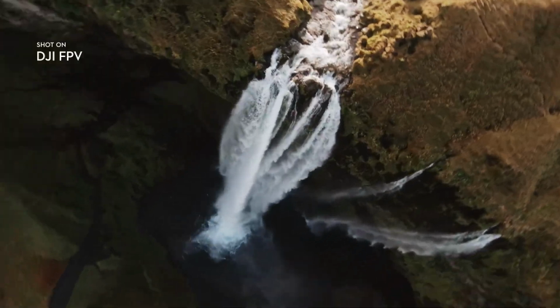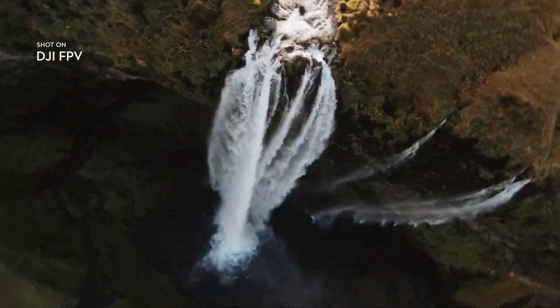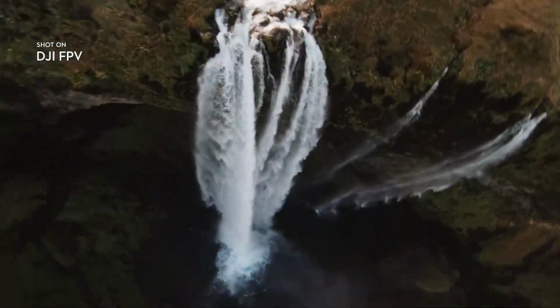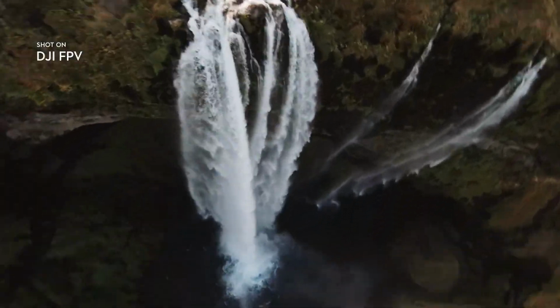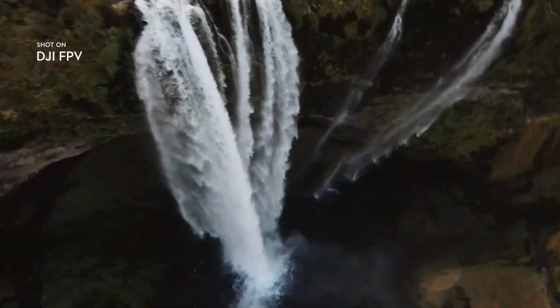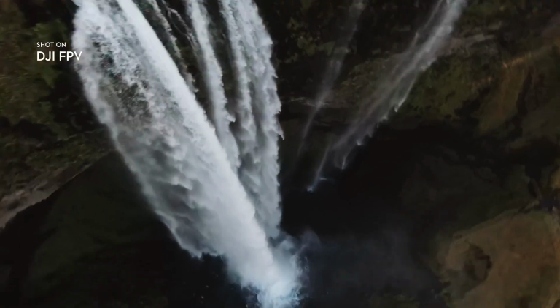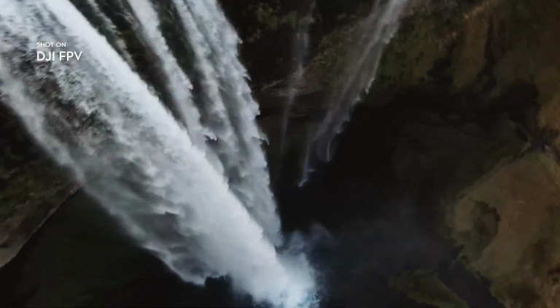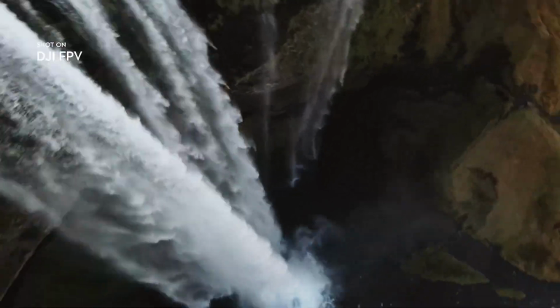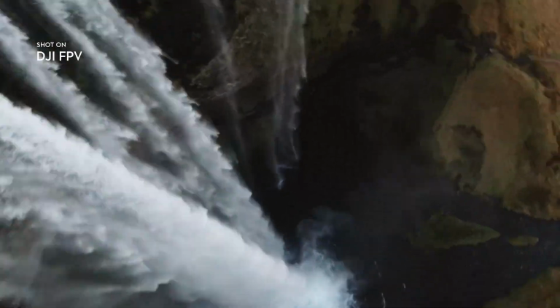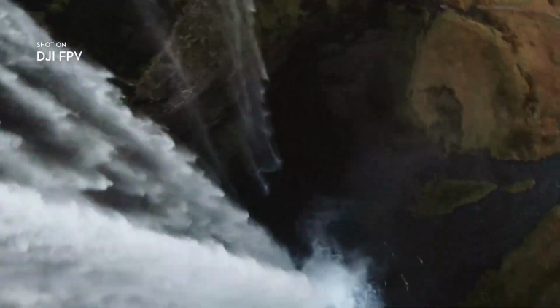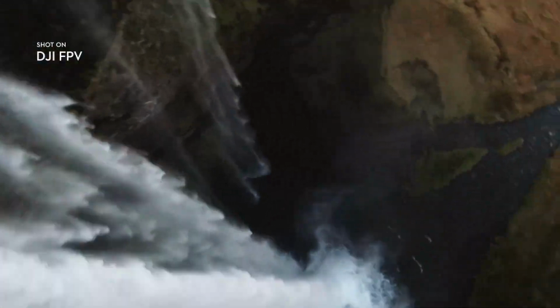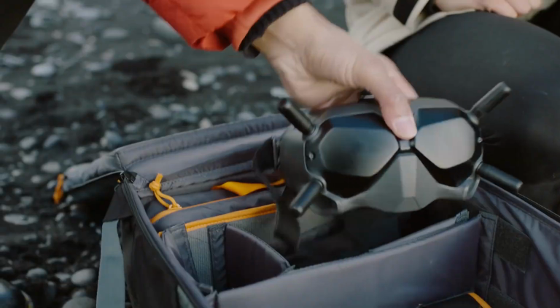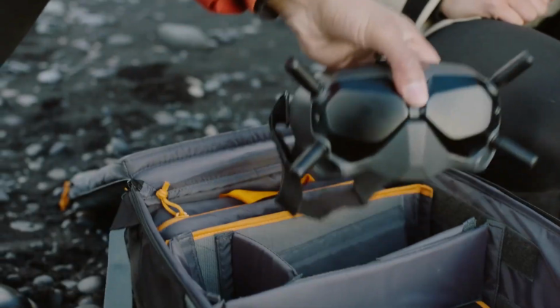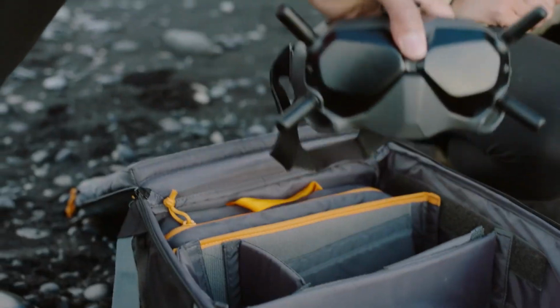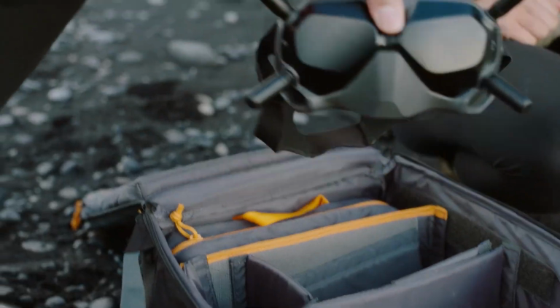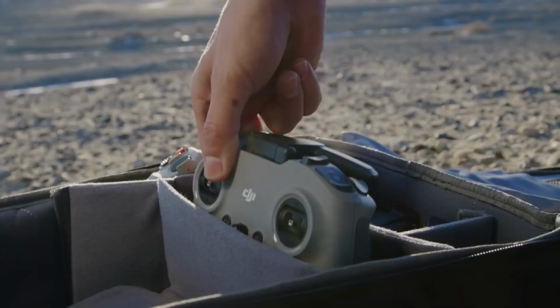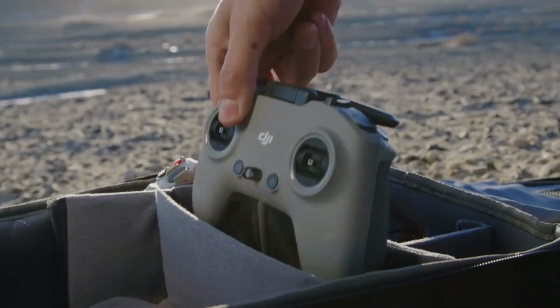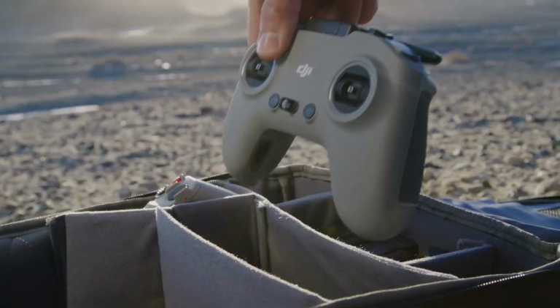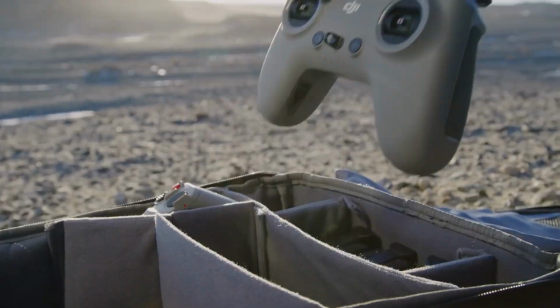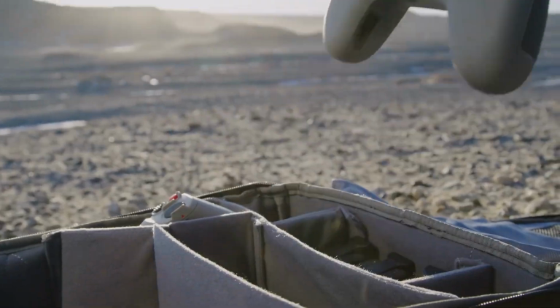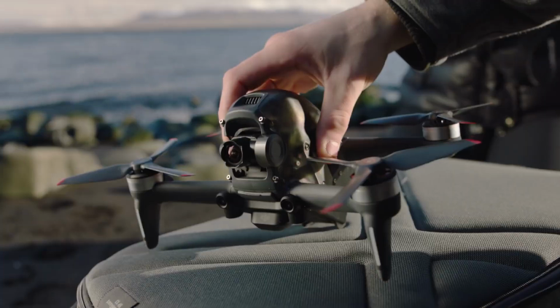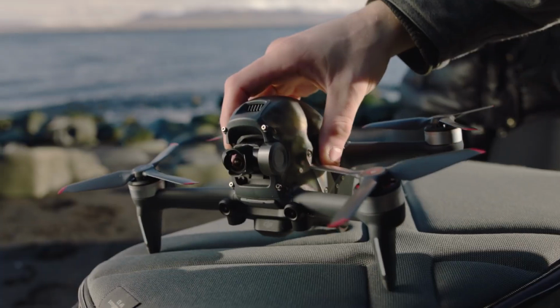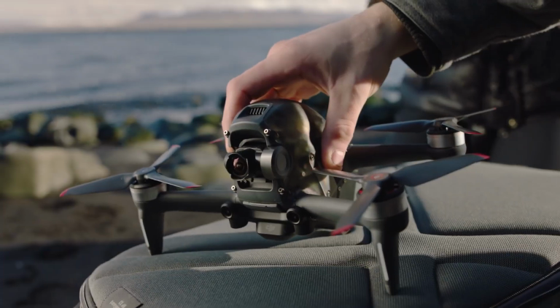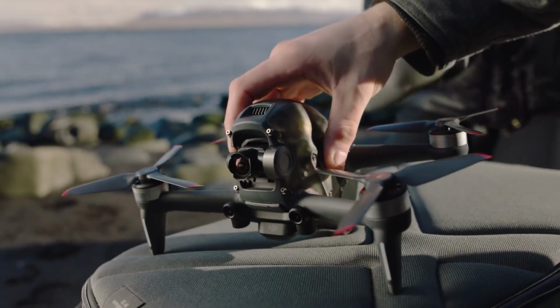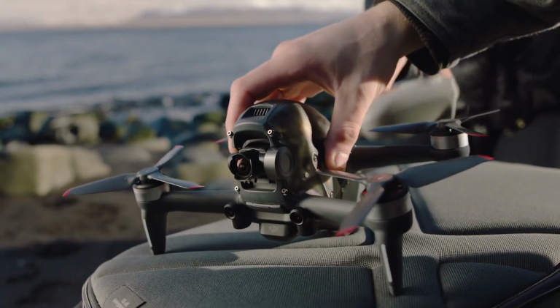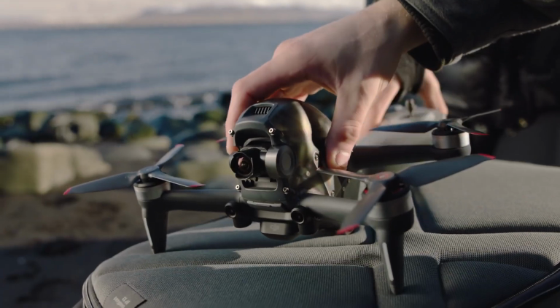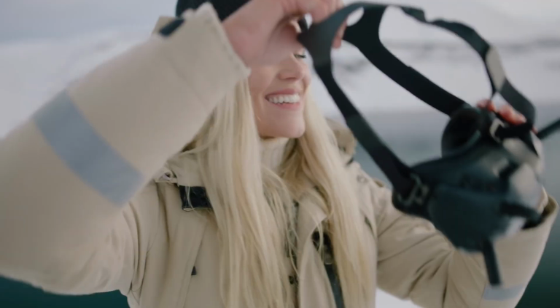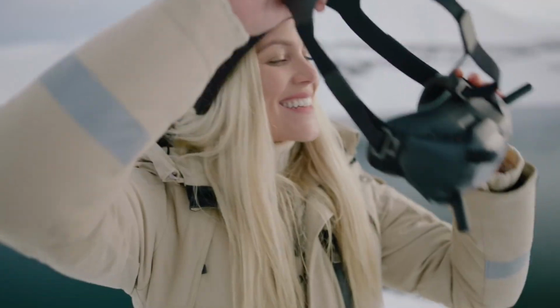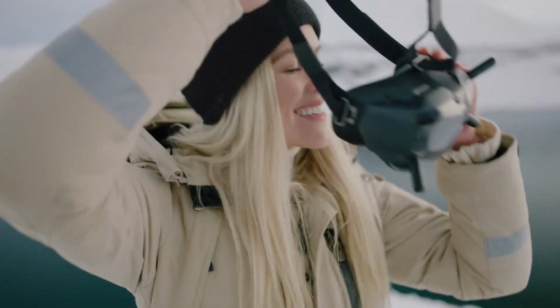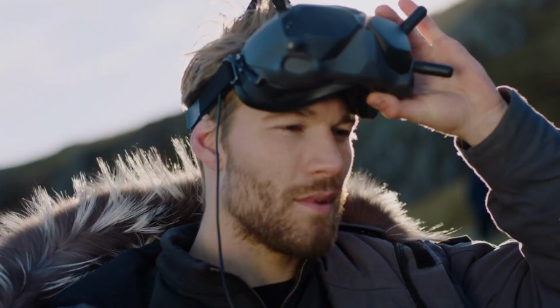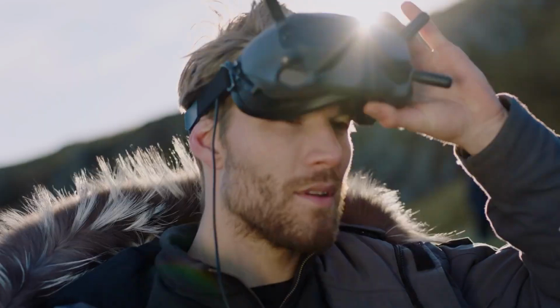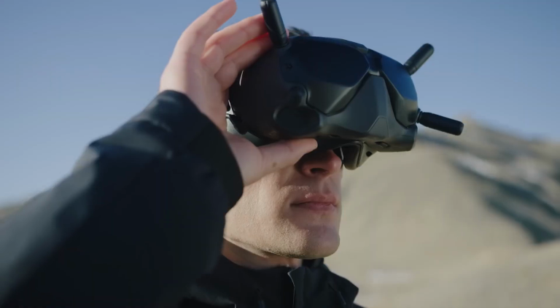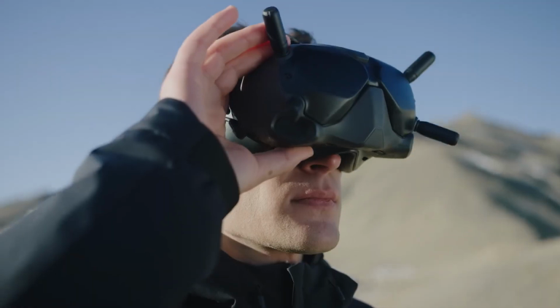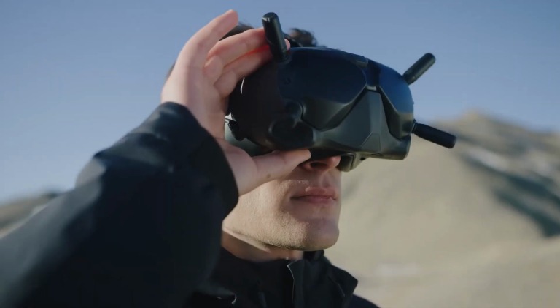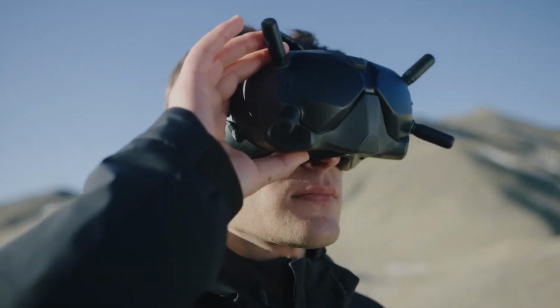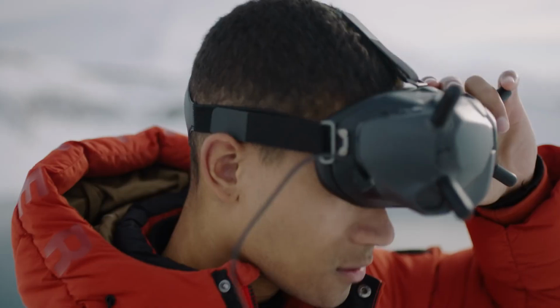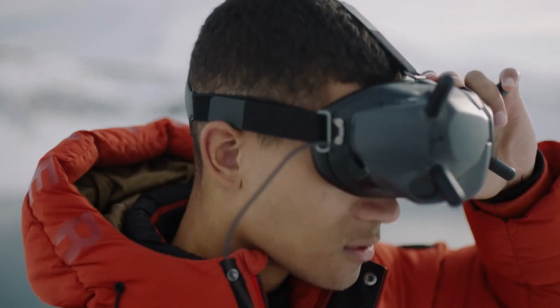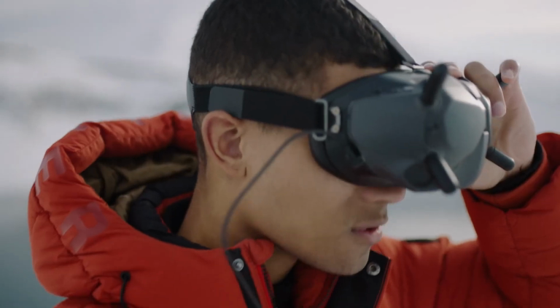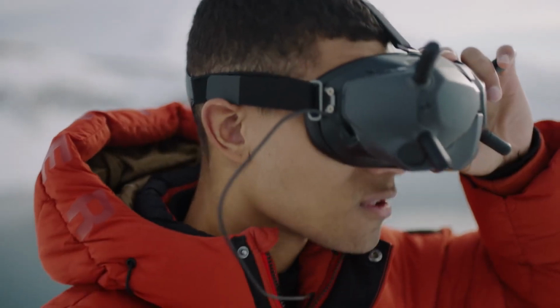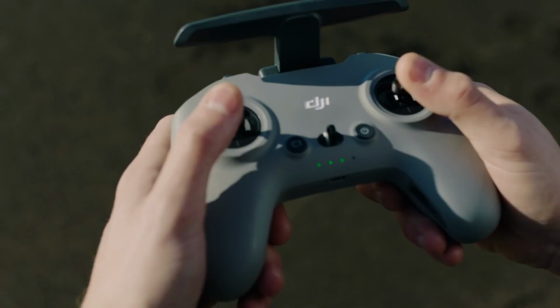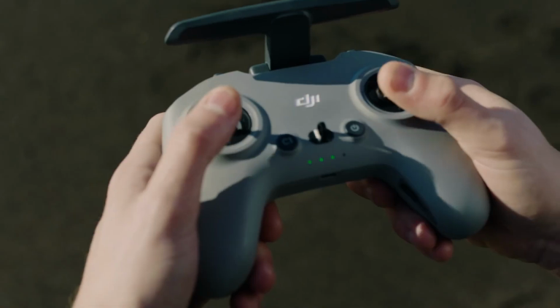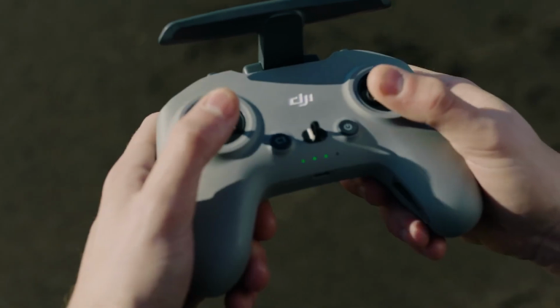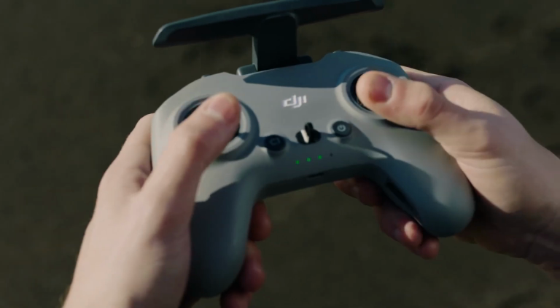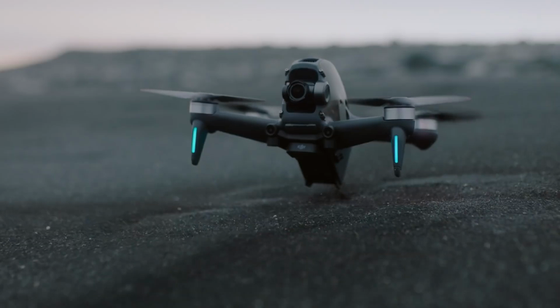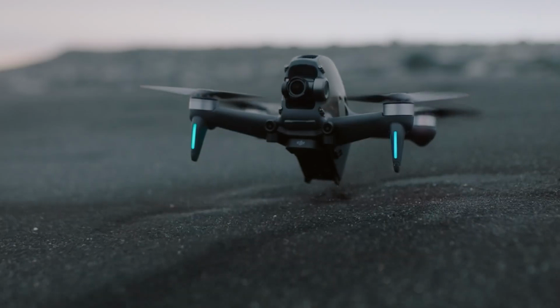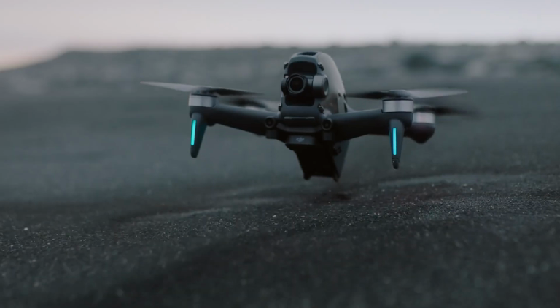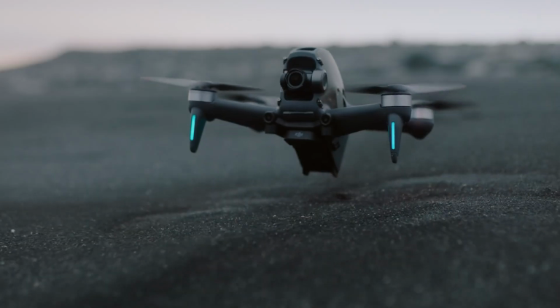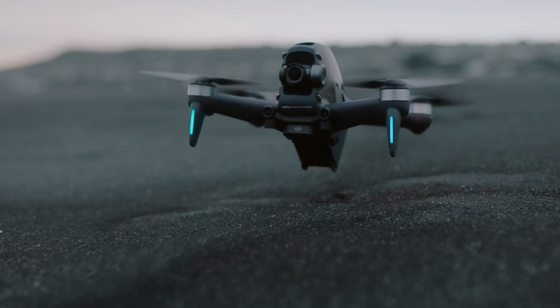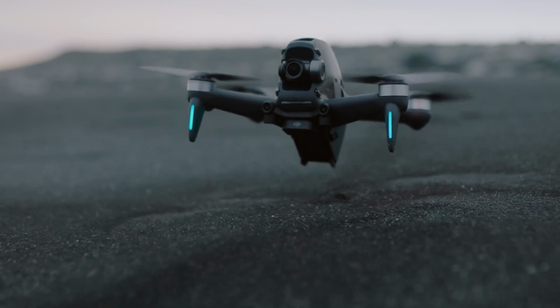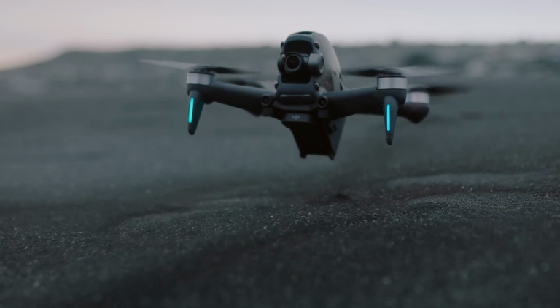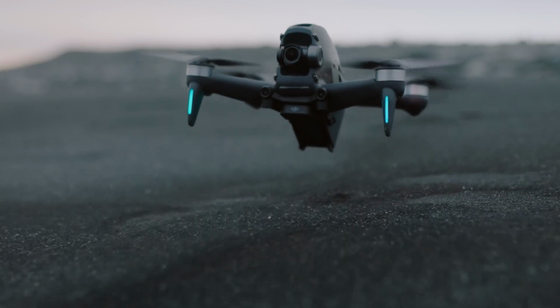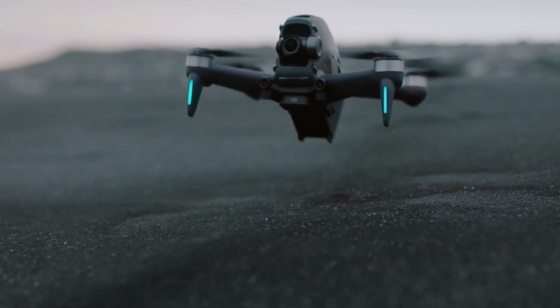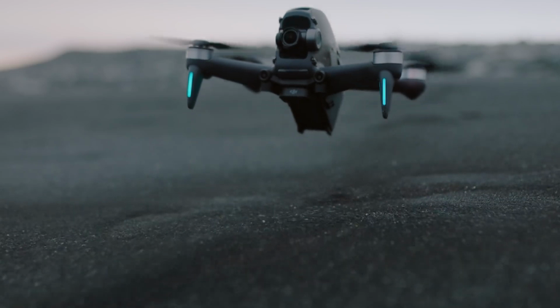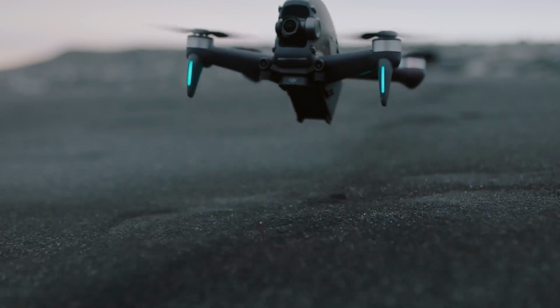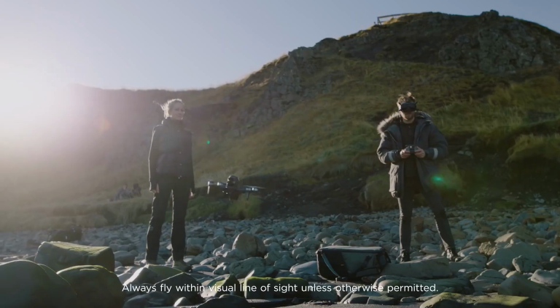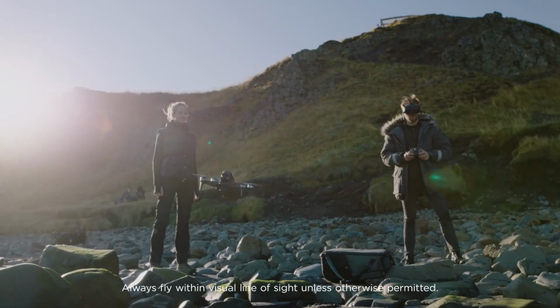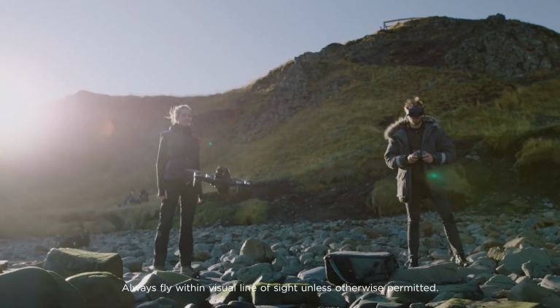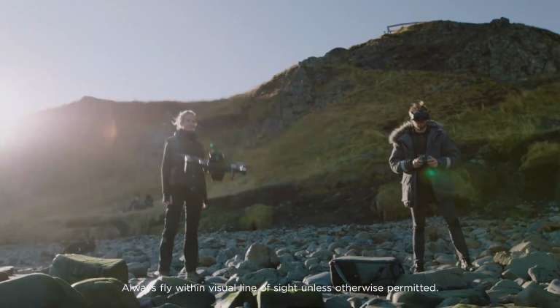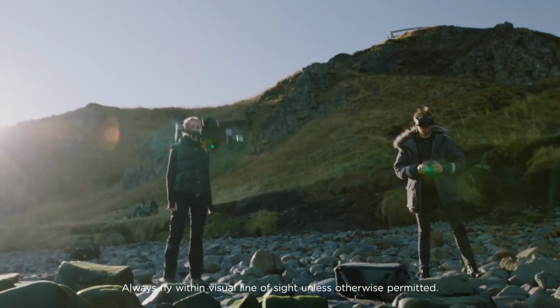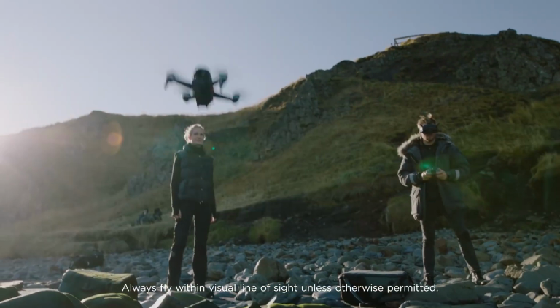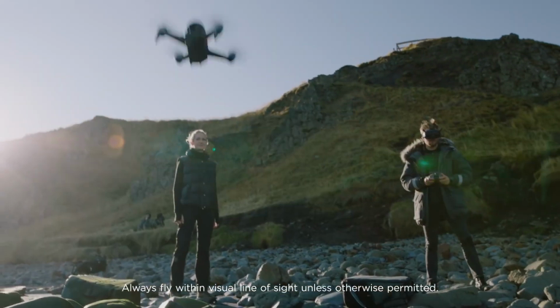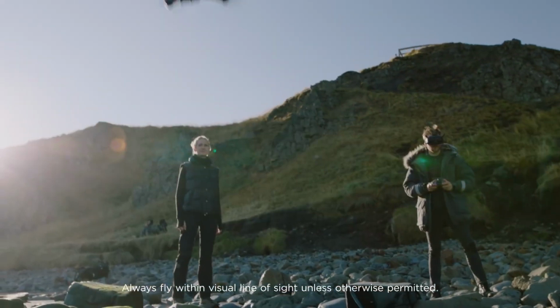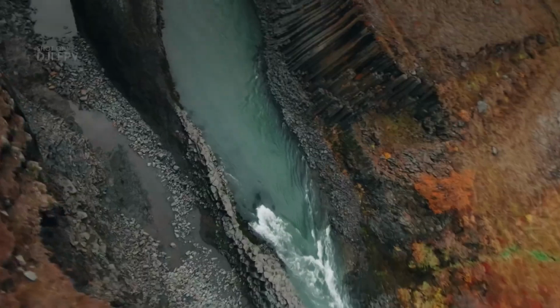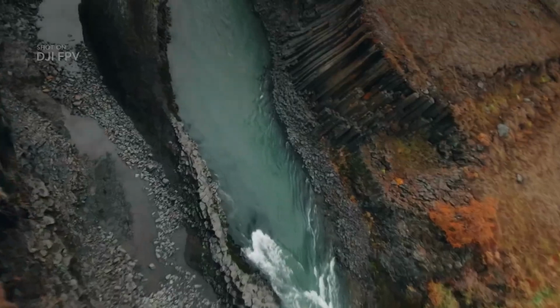The world's first ready-to-fly FPV drone that lets users of any skill level feel the thrill of immersive flight.